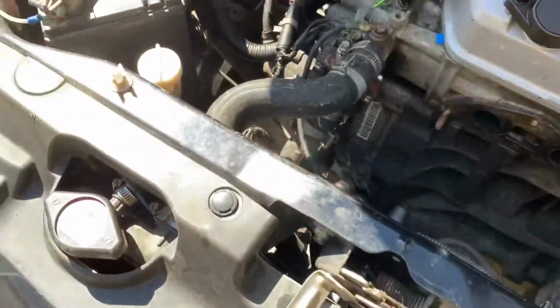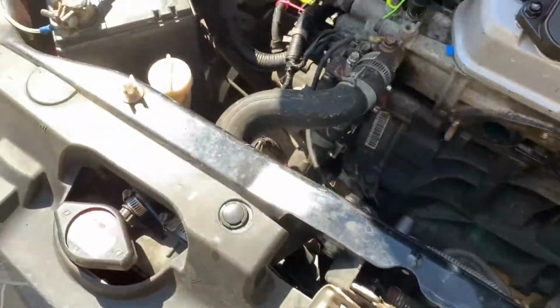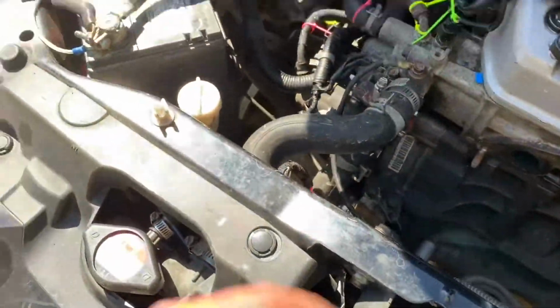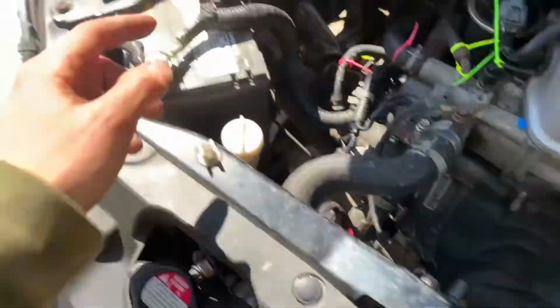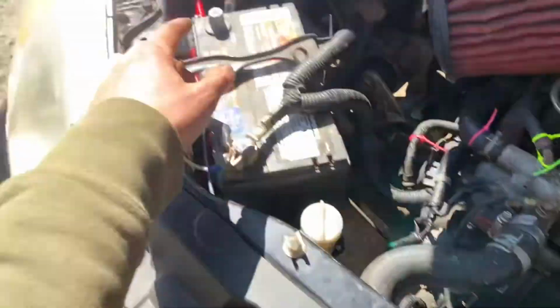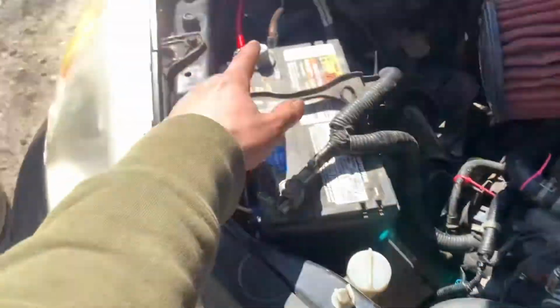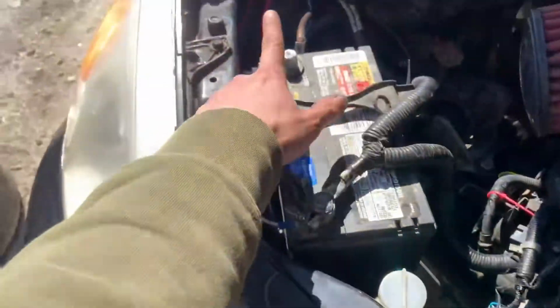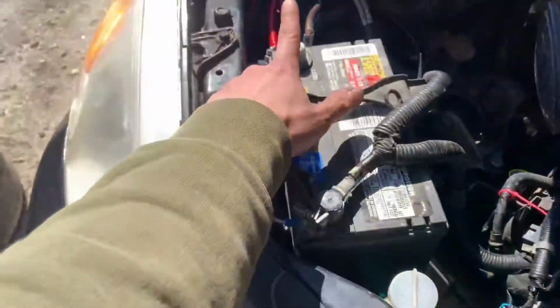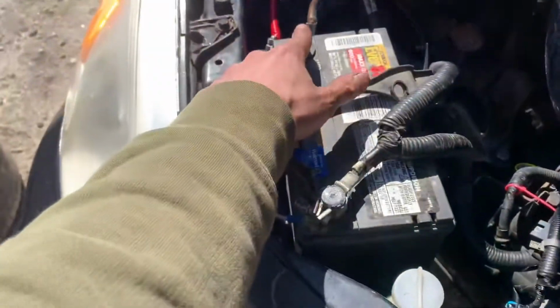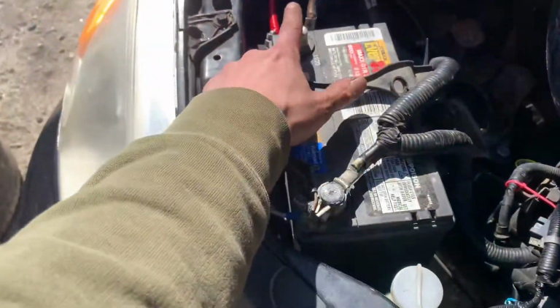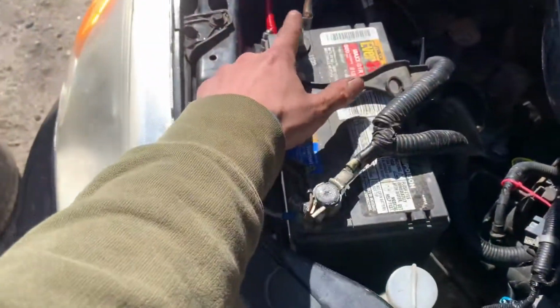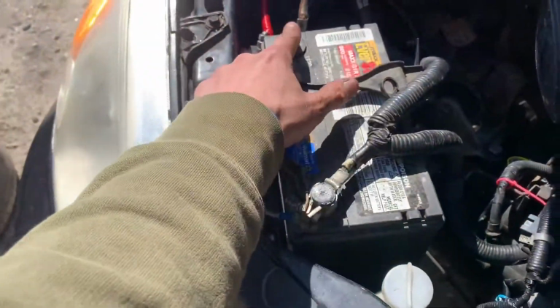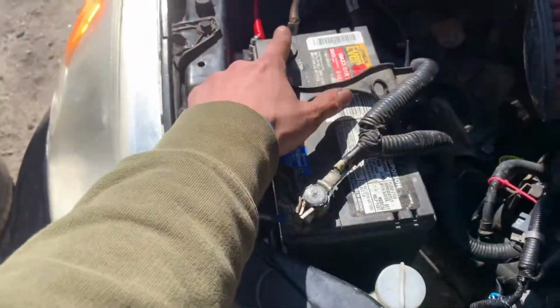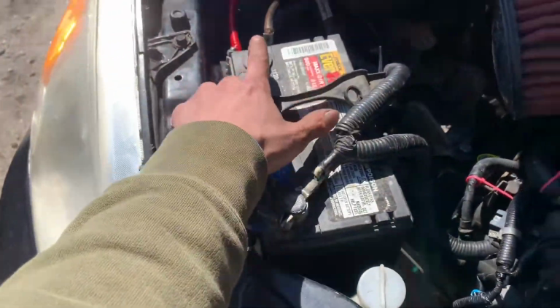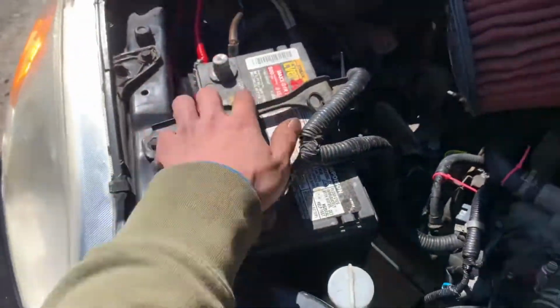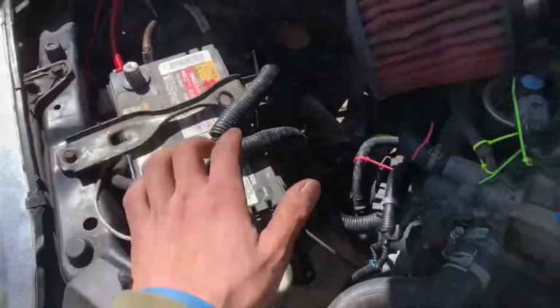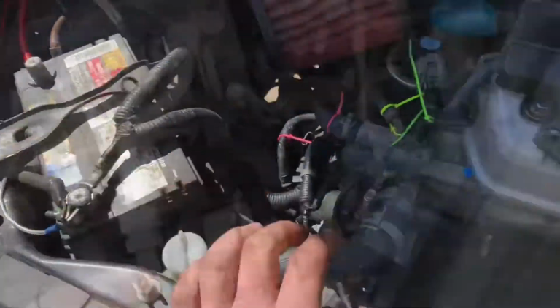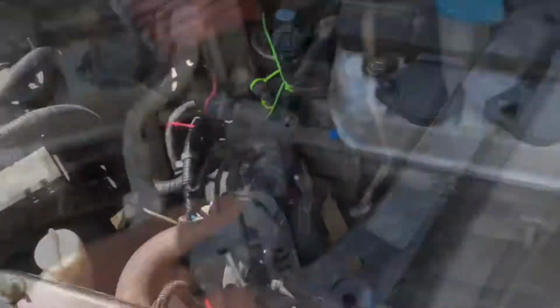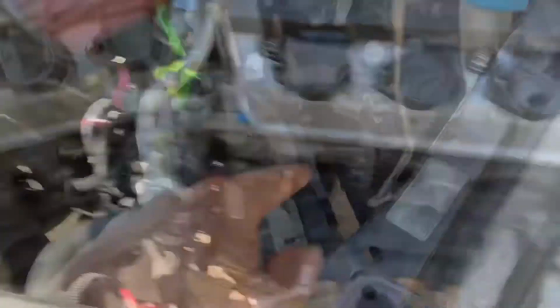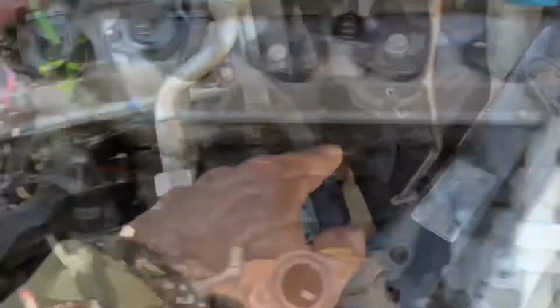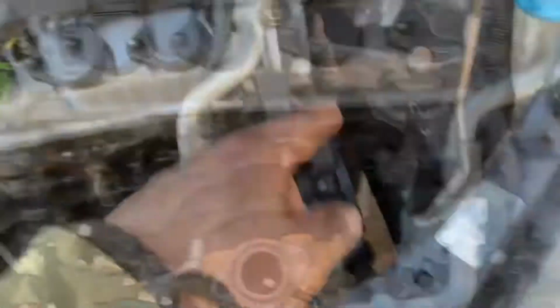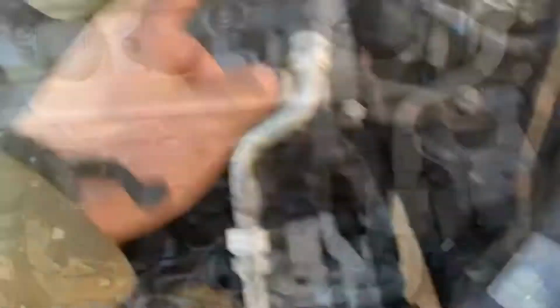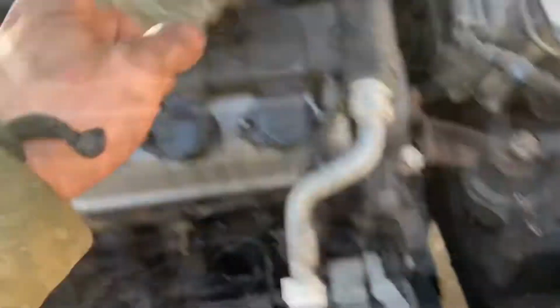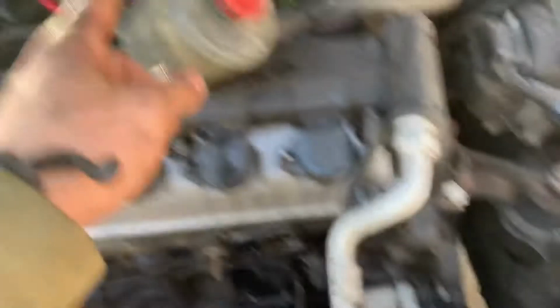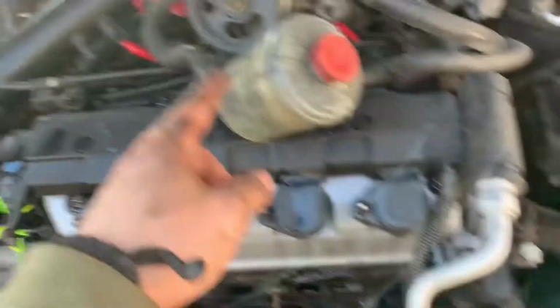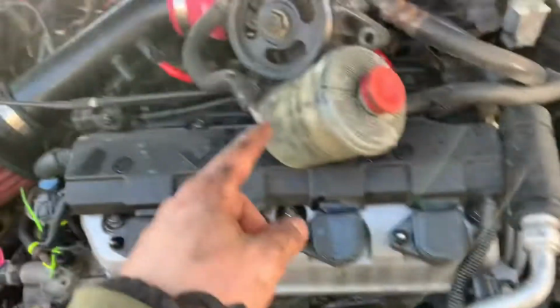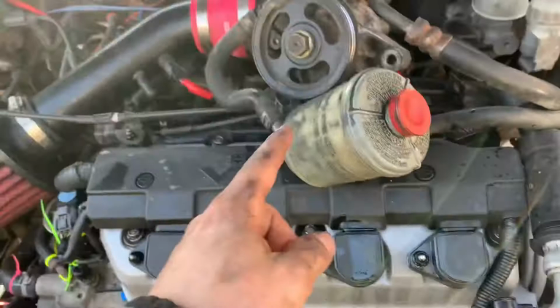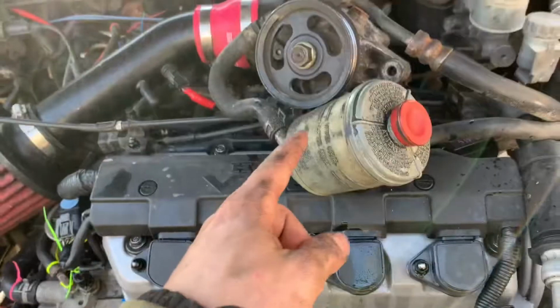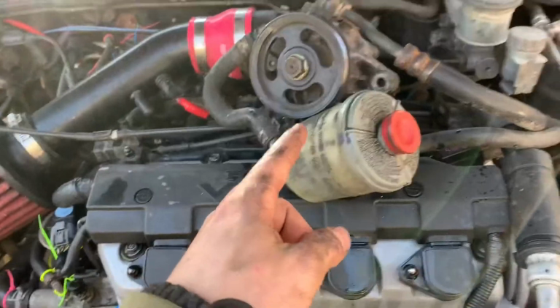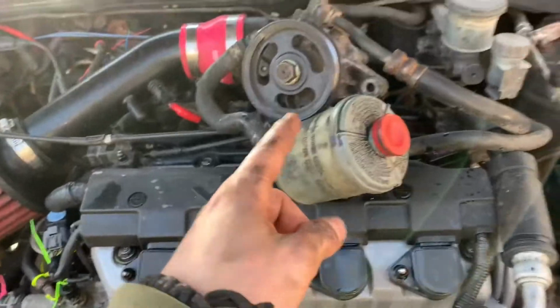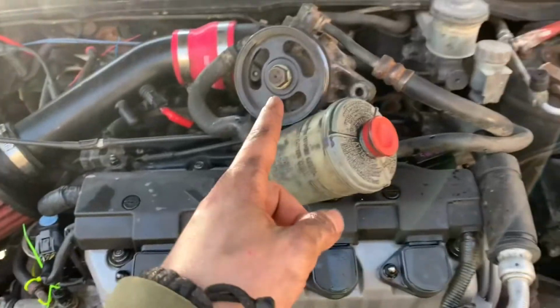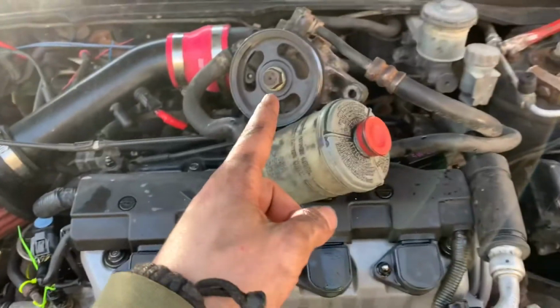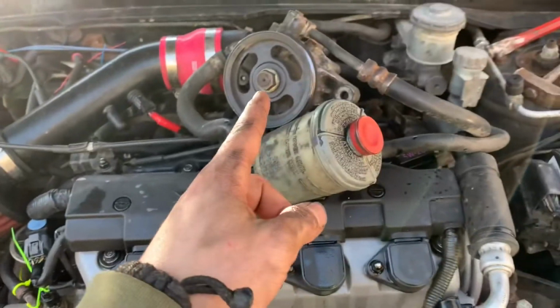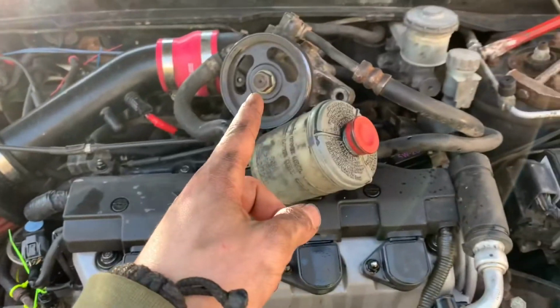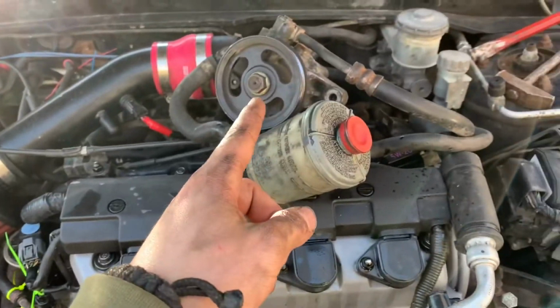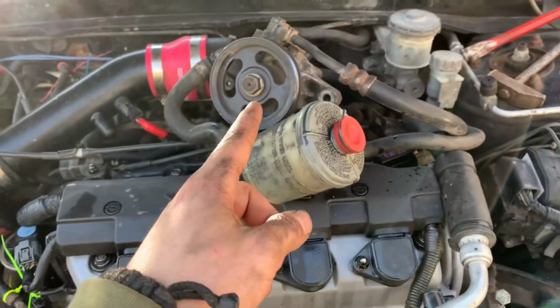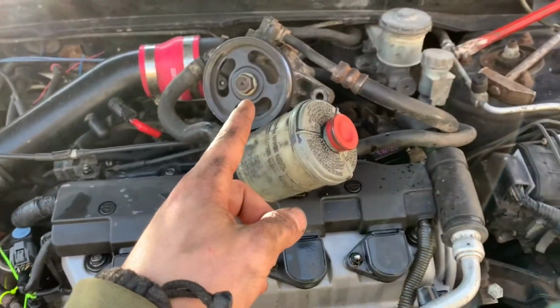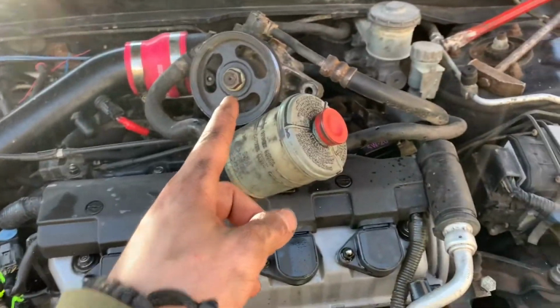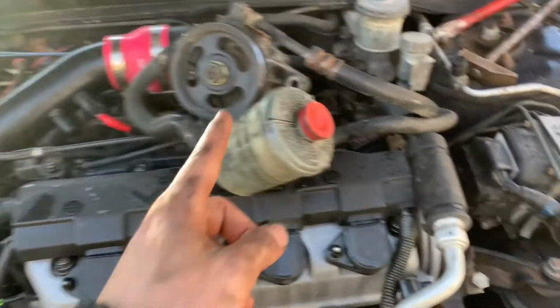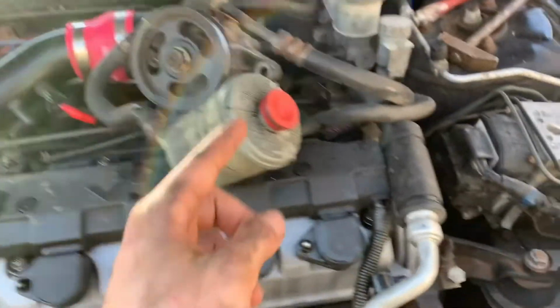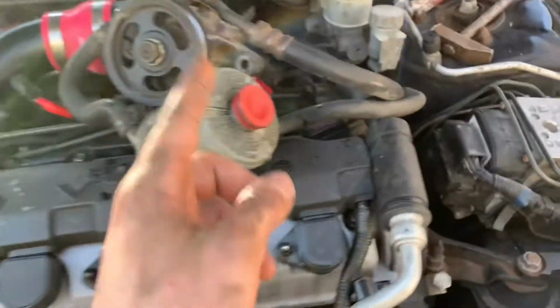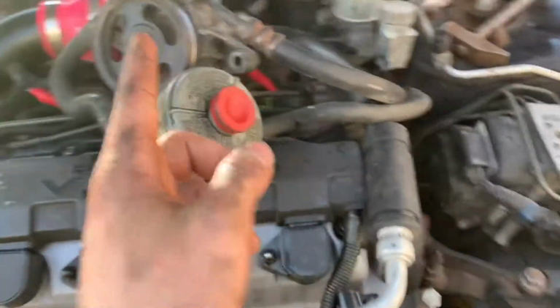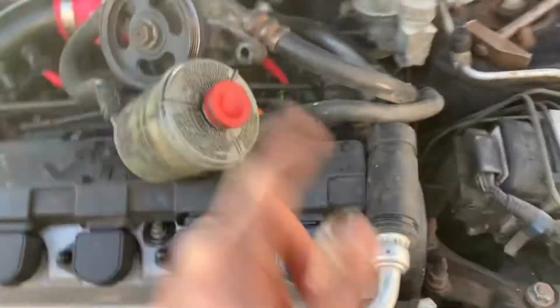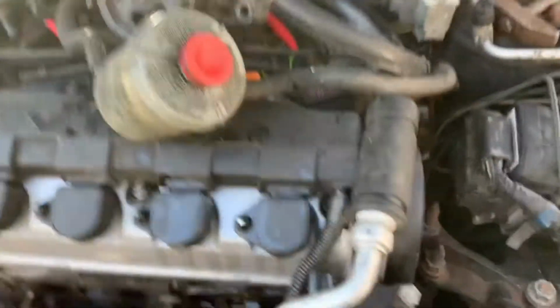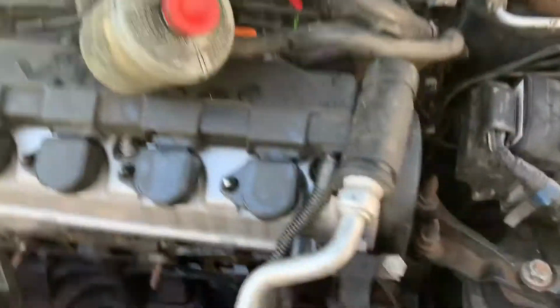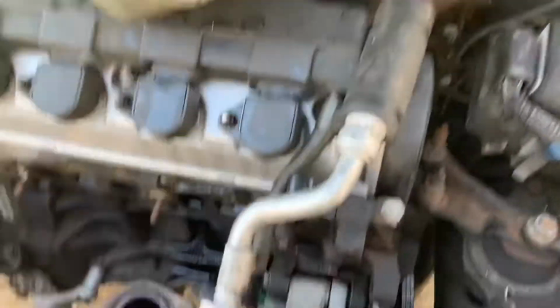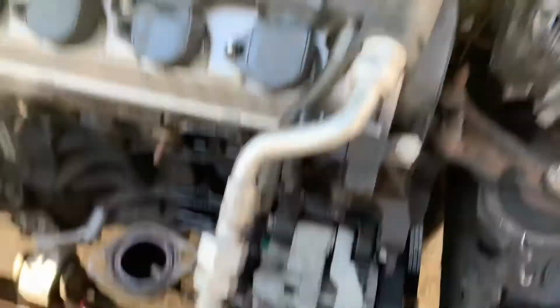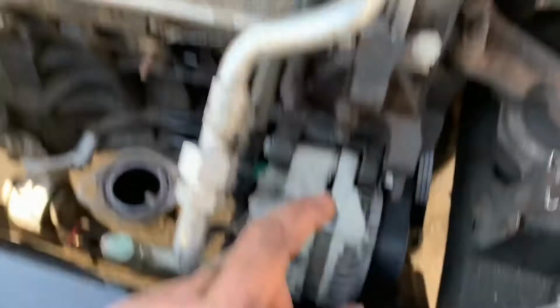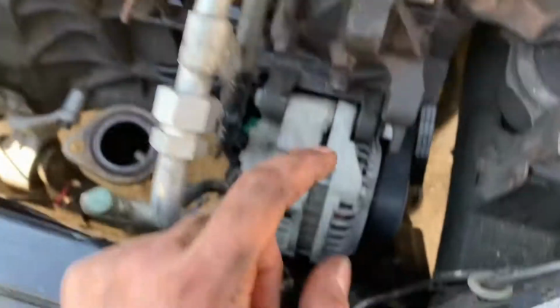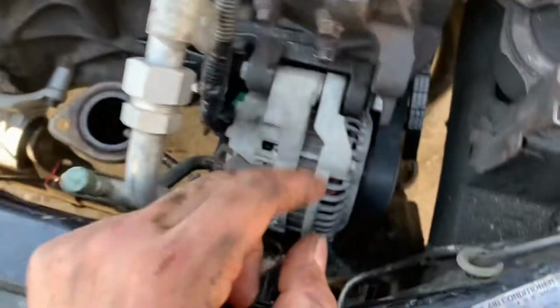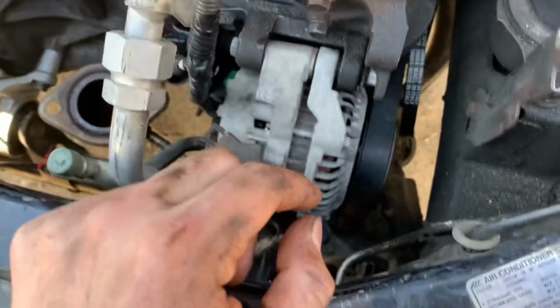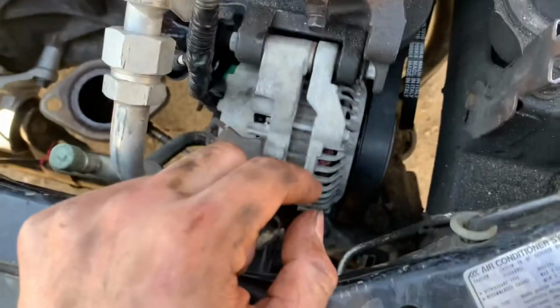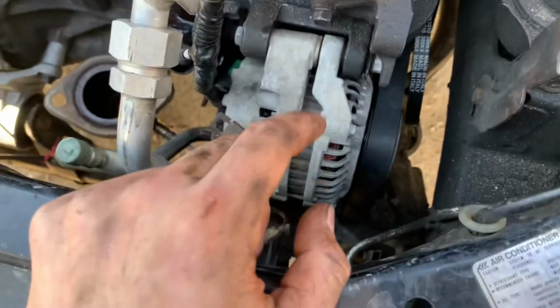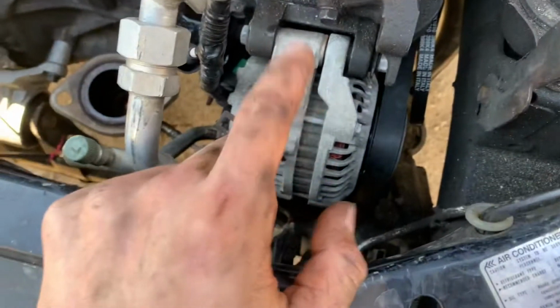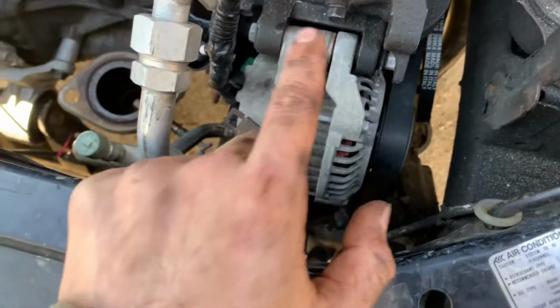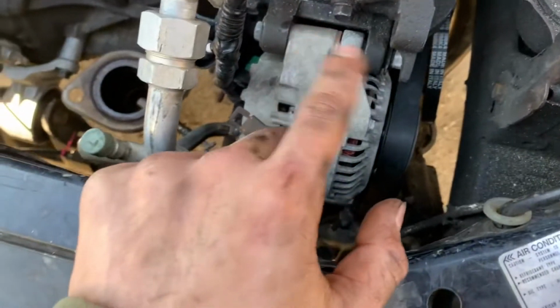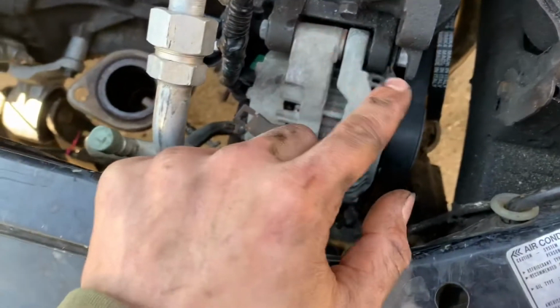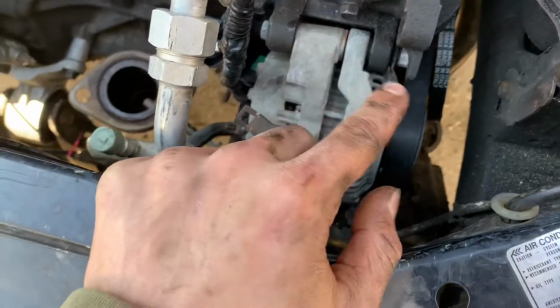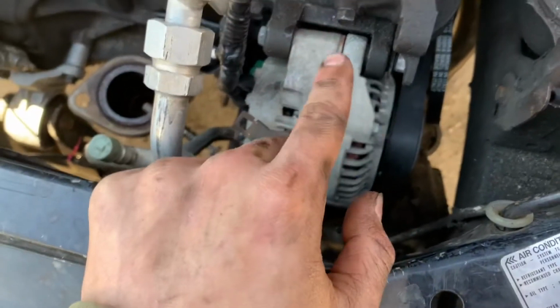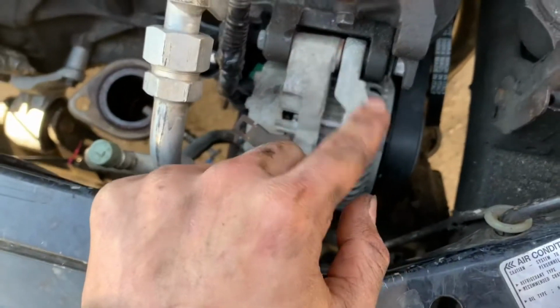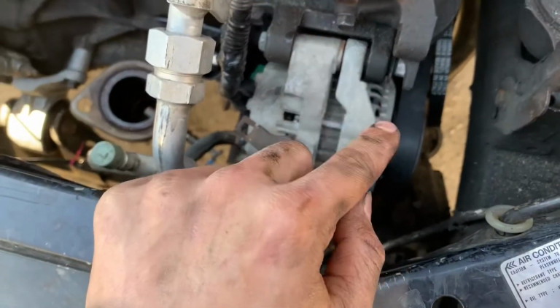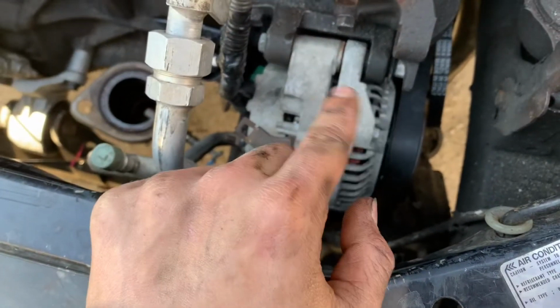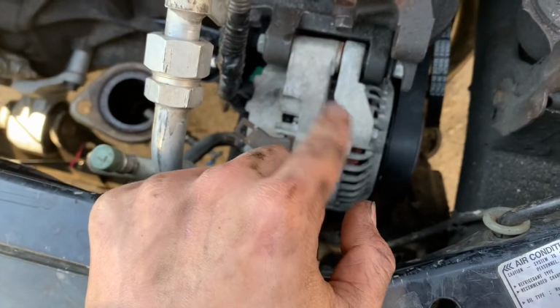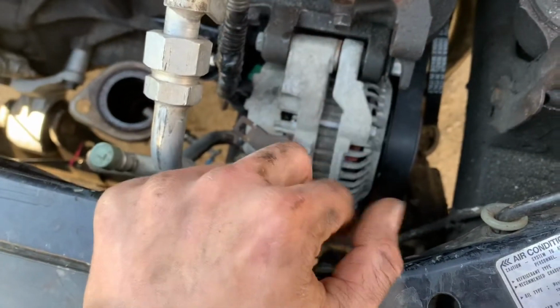And just take the battery. Once you get this drunk ass power steering out the way, you can see the alternator.